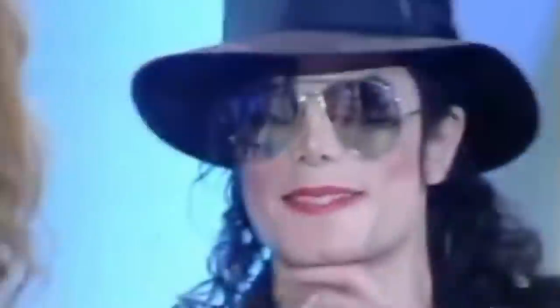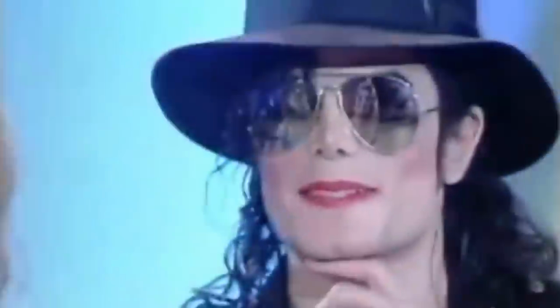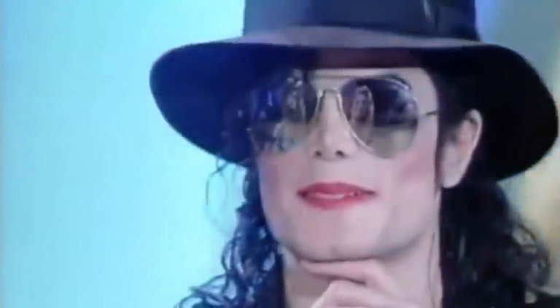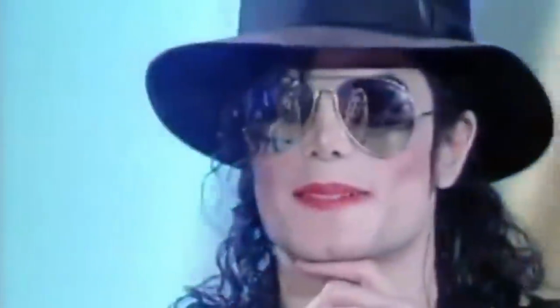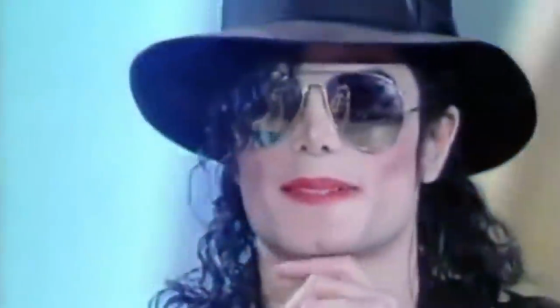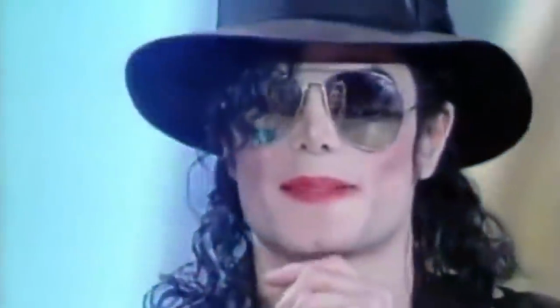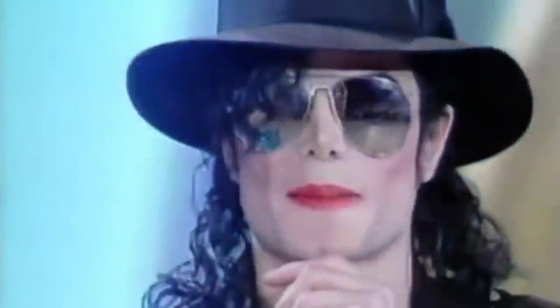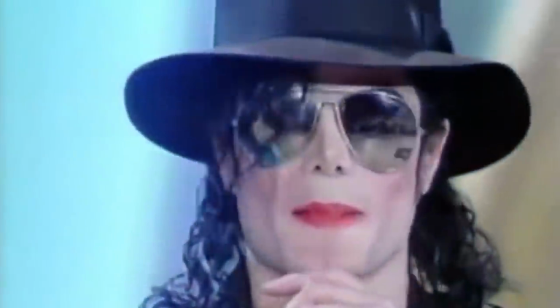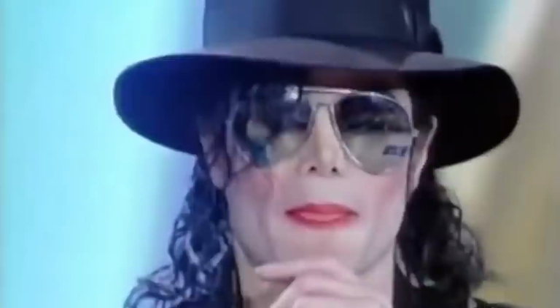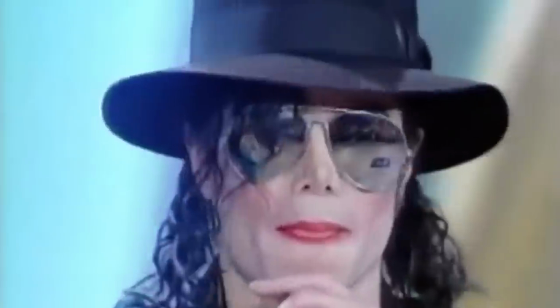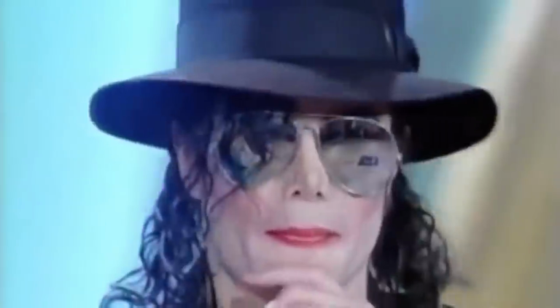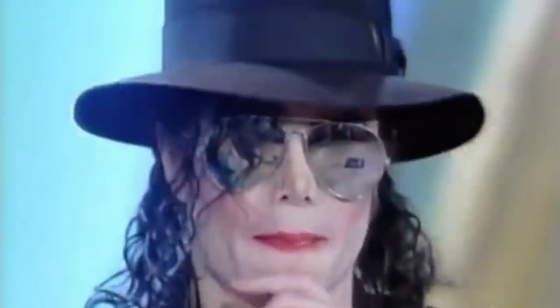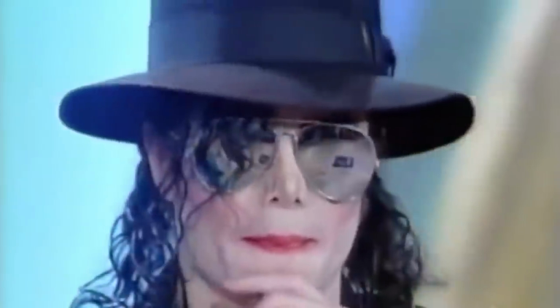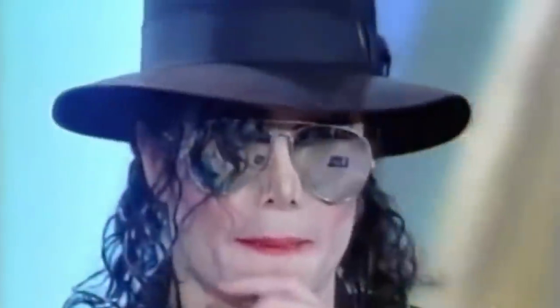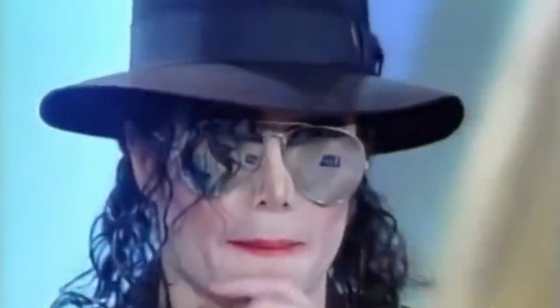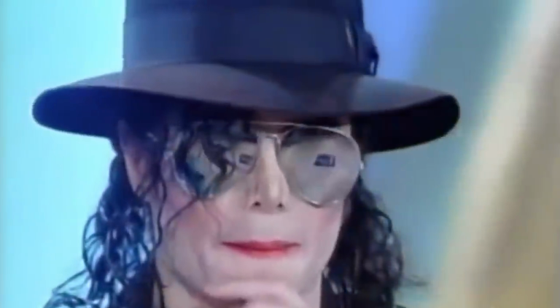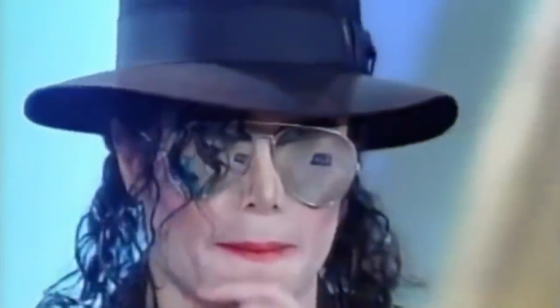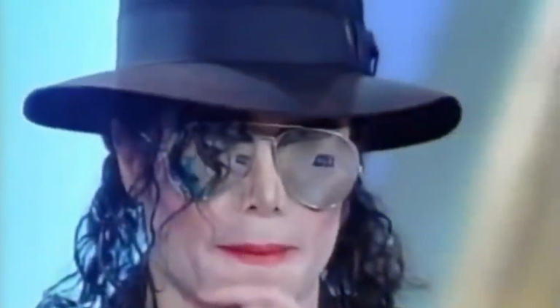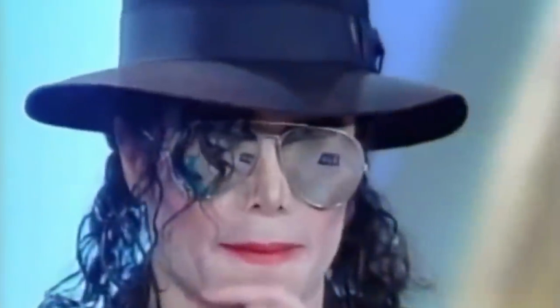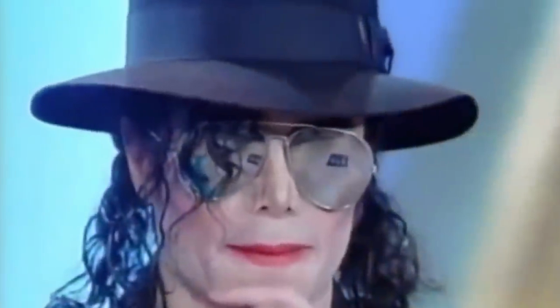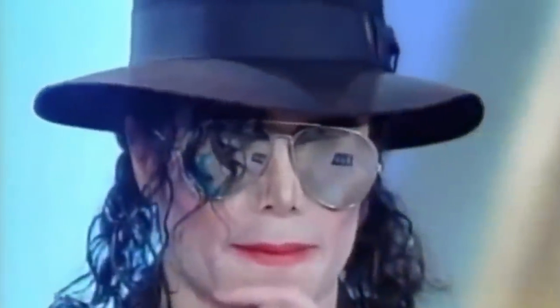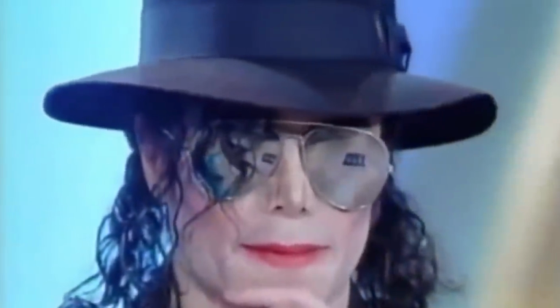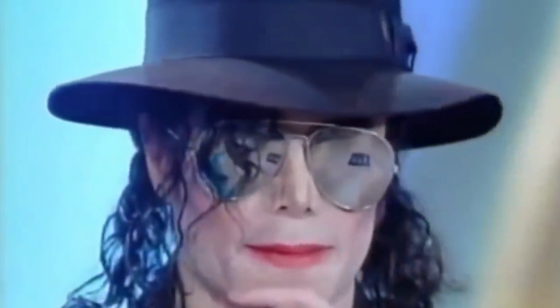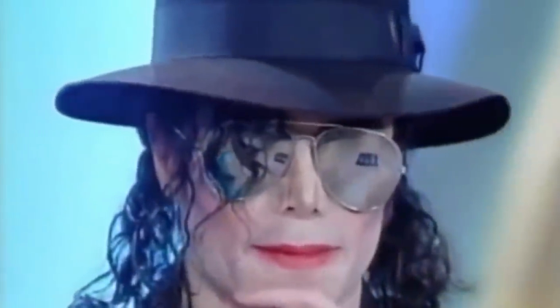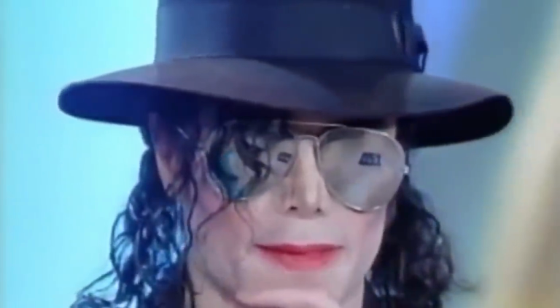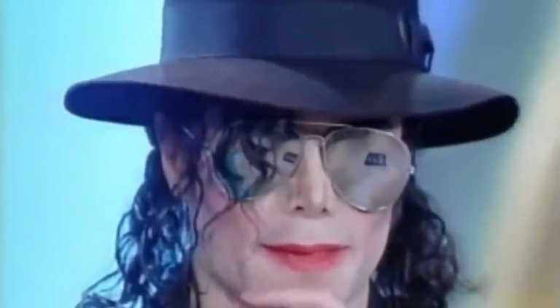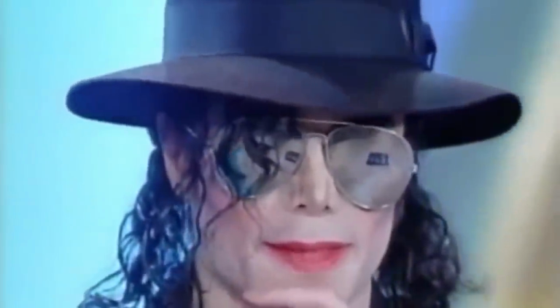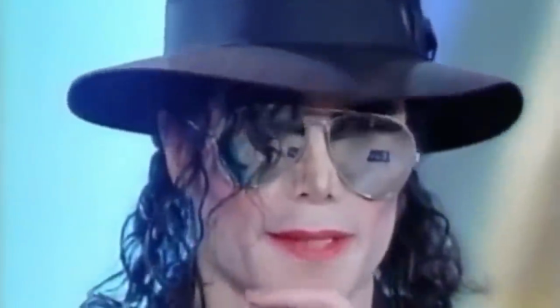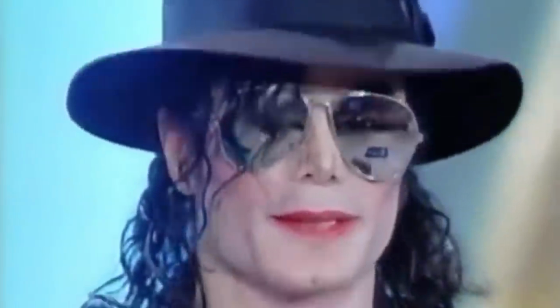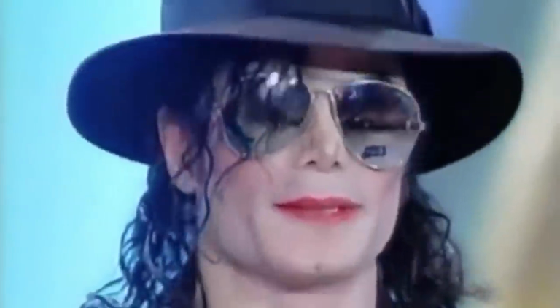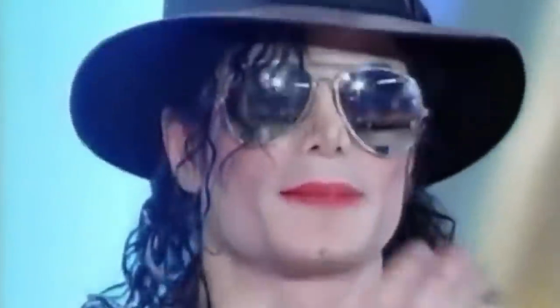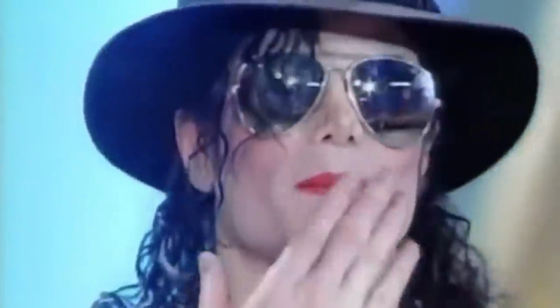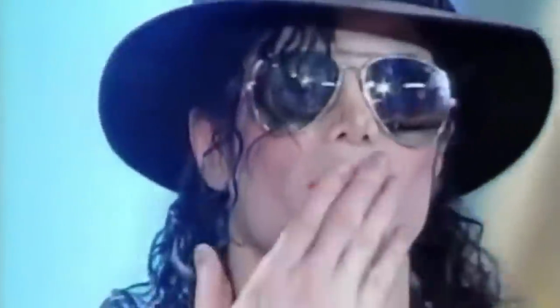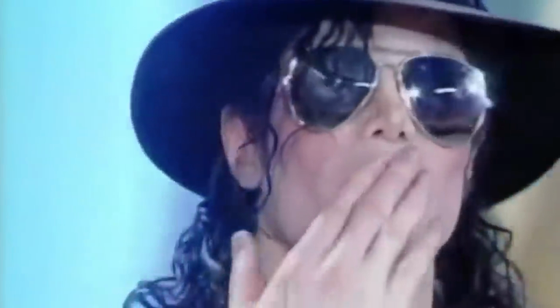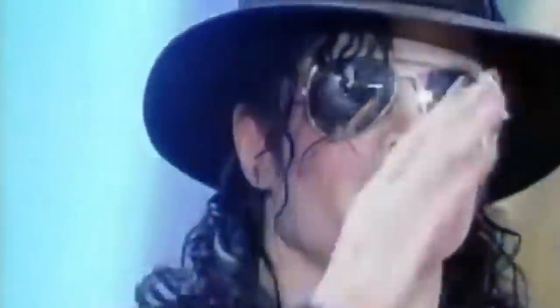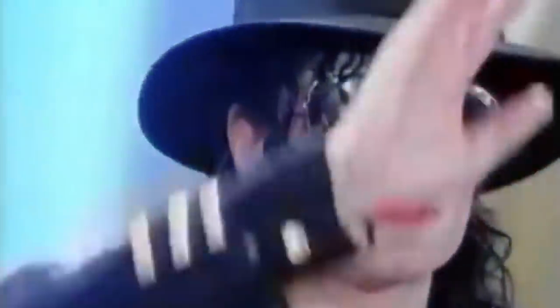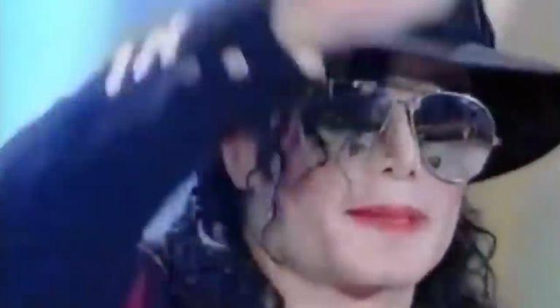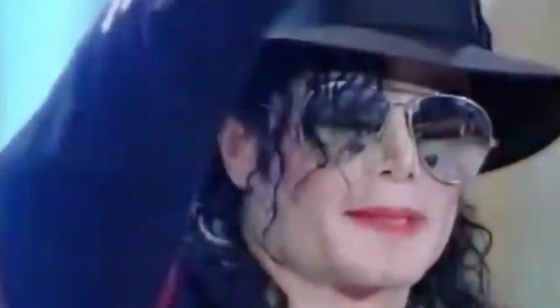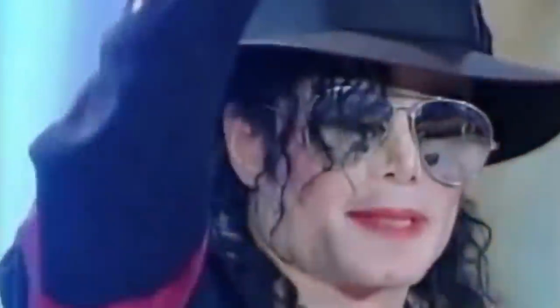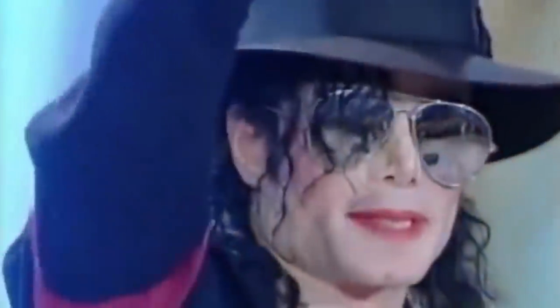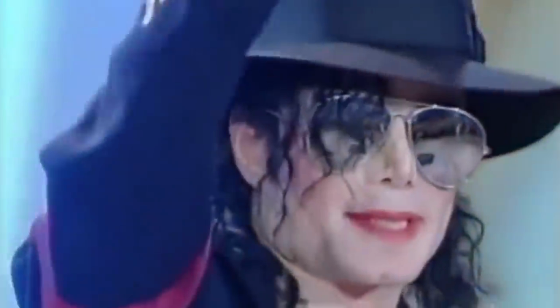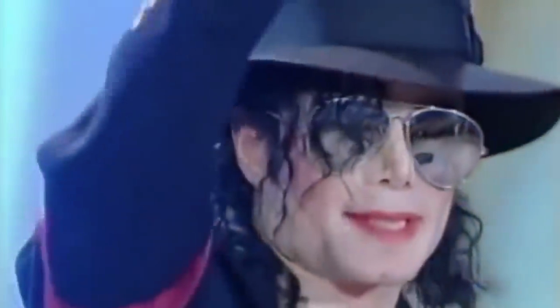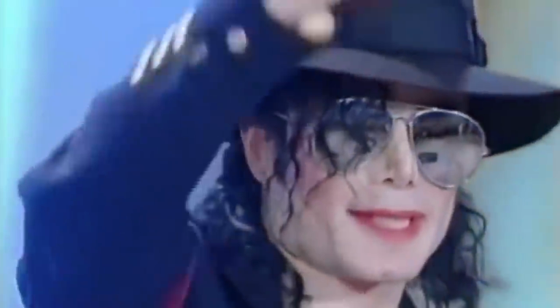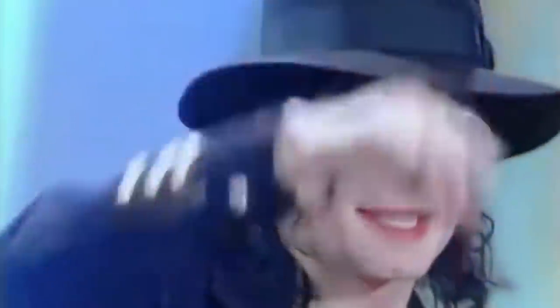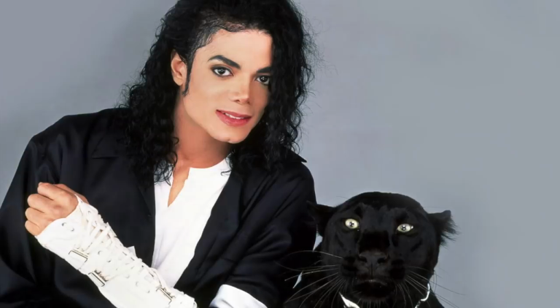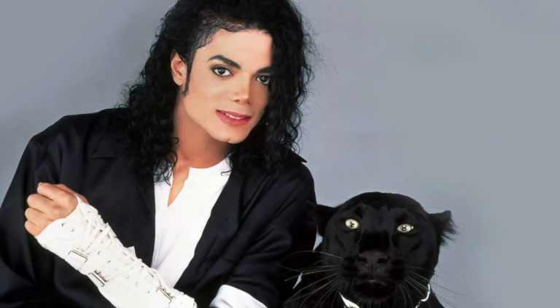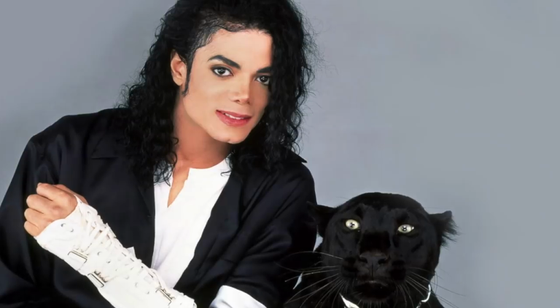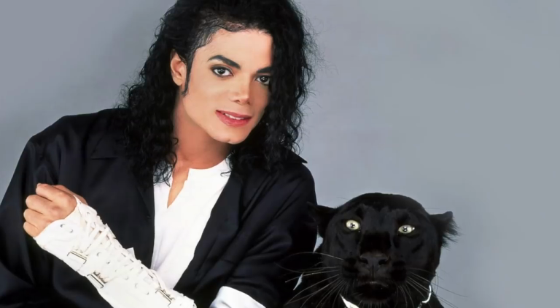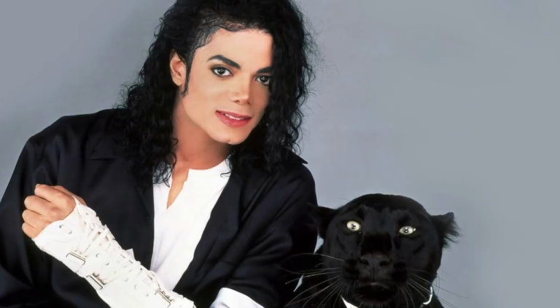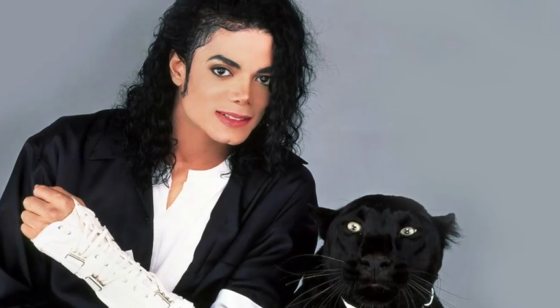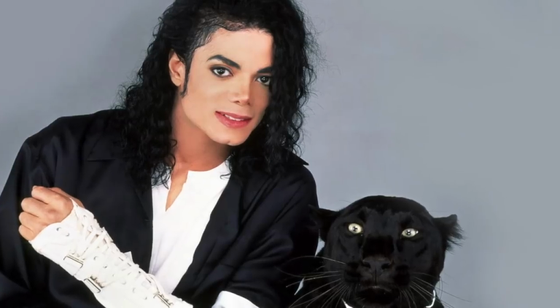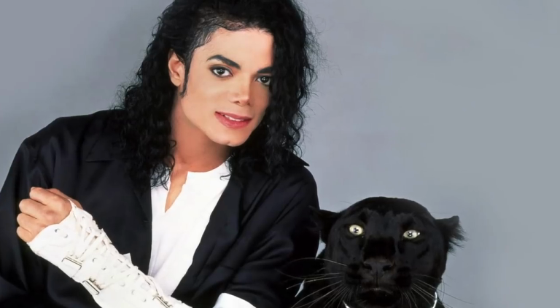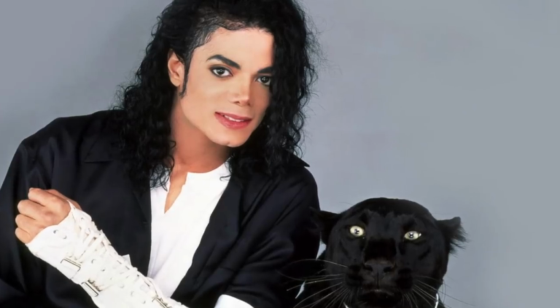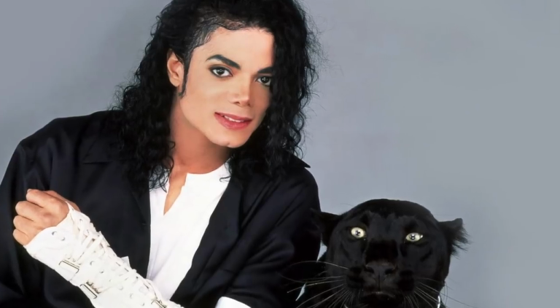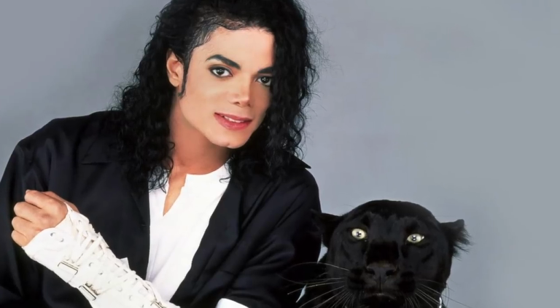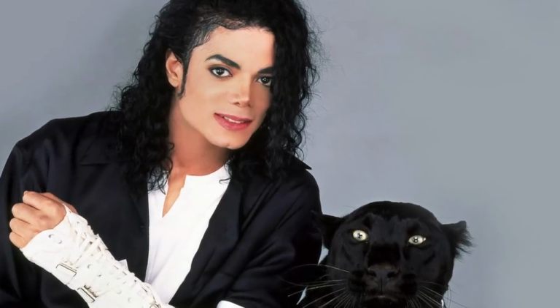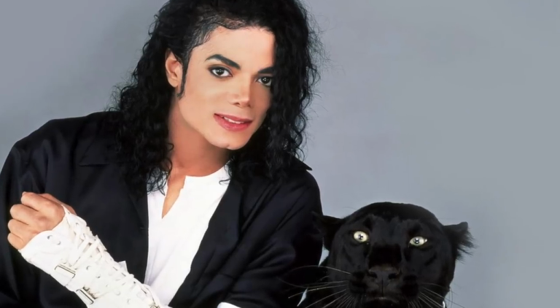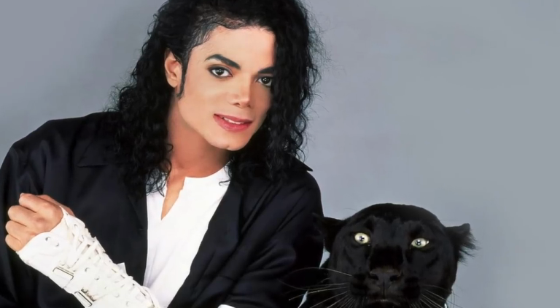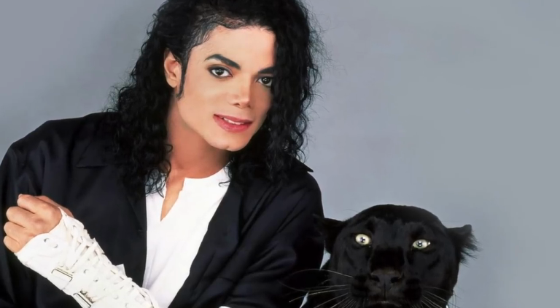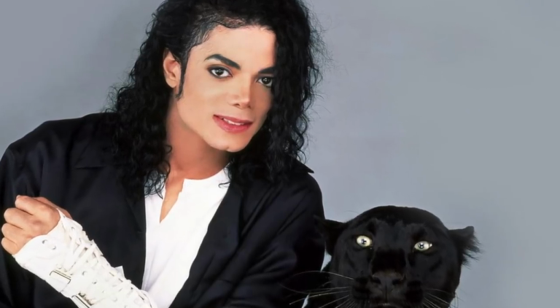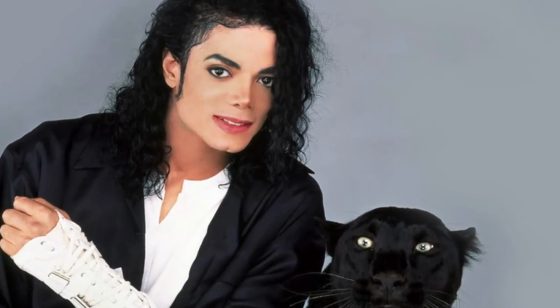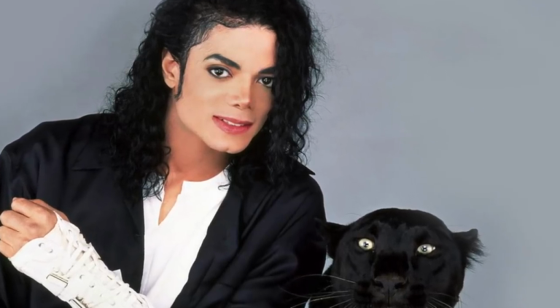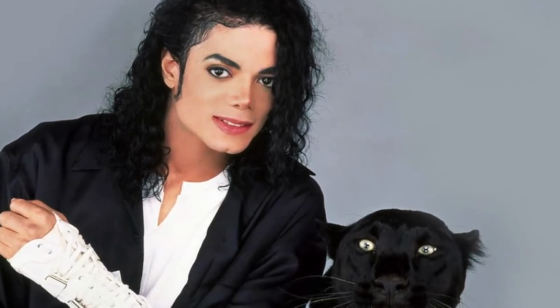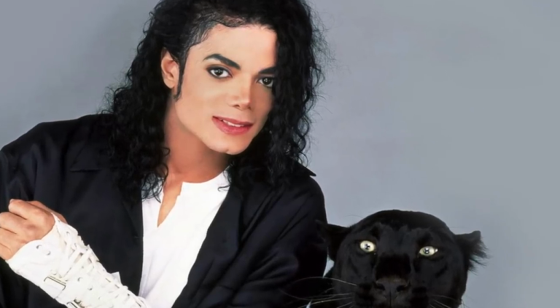Michael Jackson also wore eyeliner, lipstick, and pressed powder on a day-to-day basis, which would further add to his androgynous image.